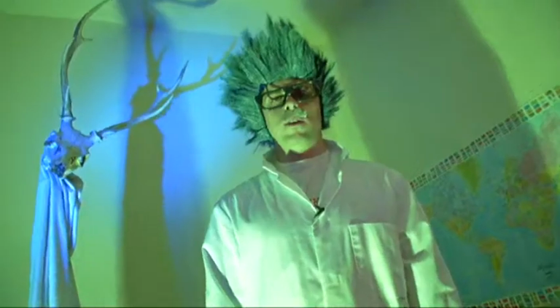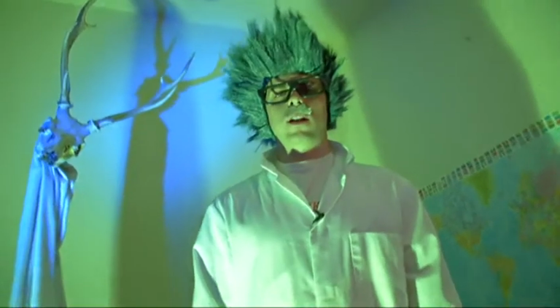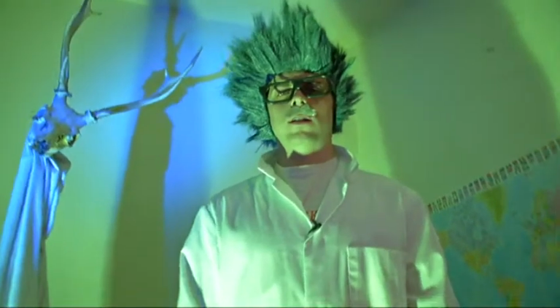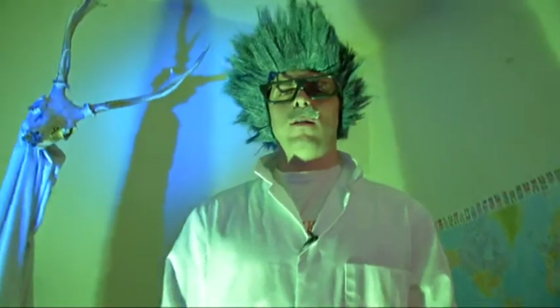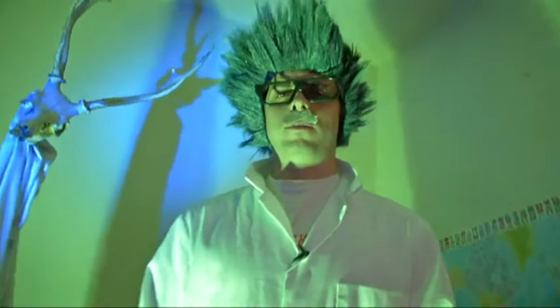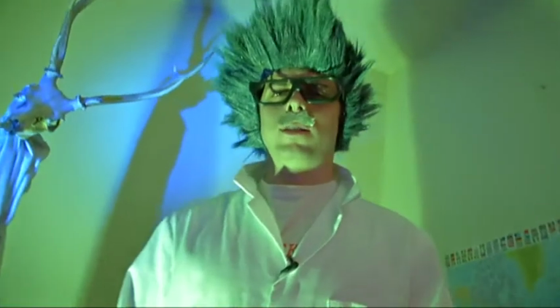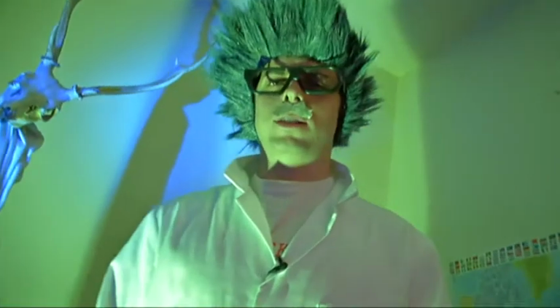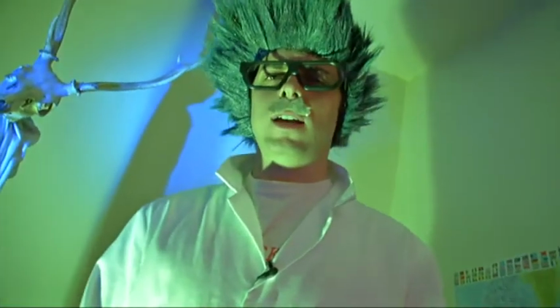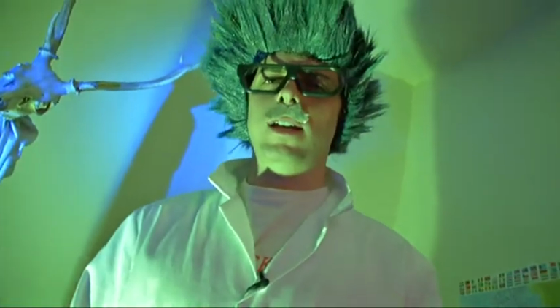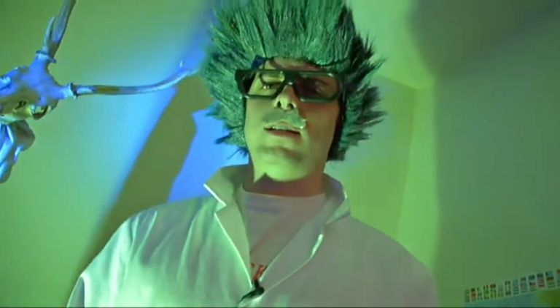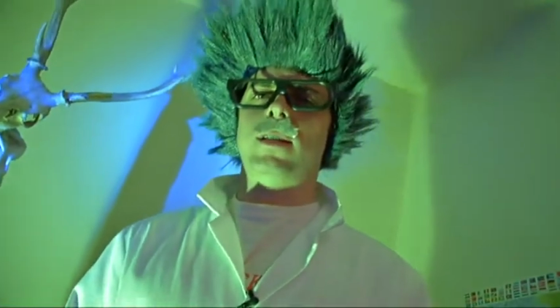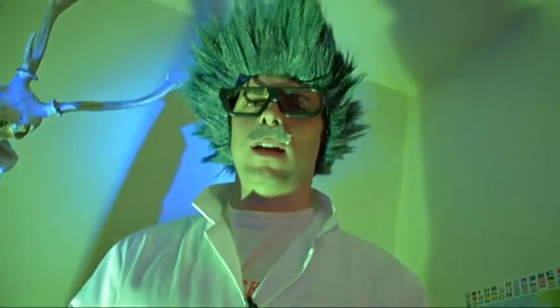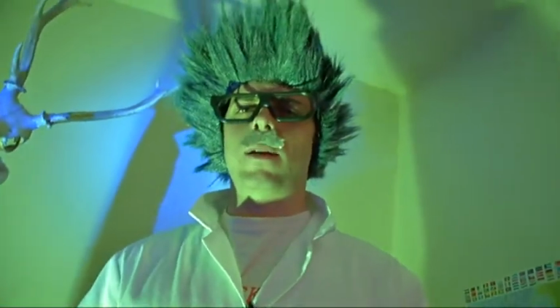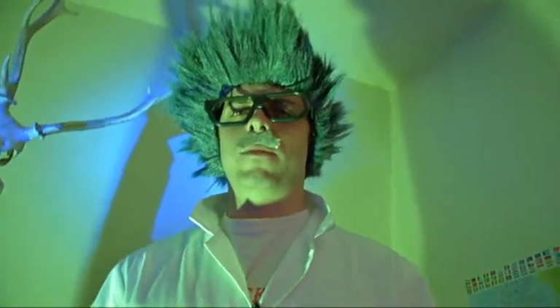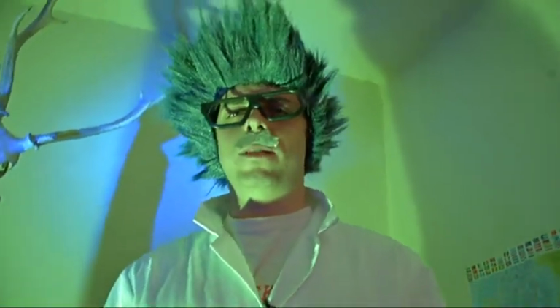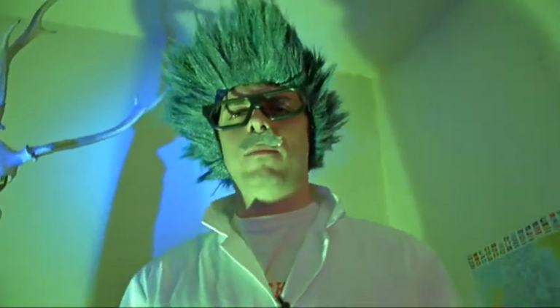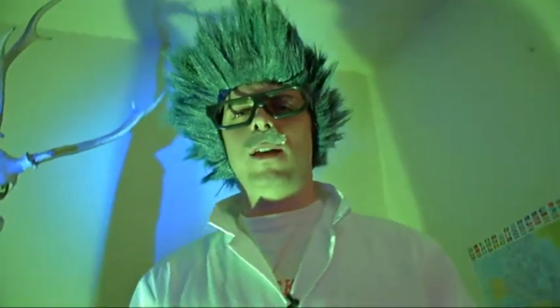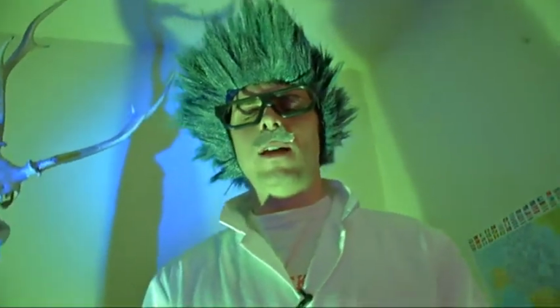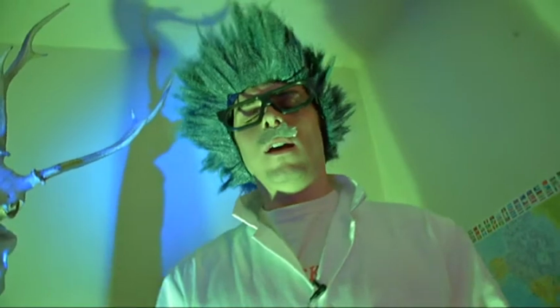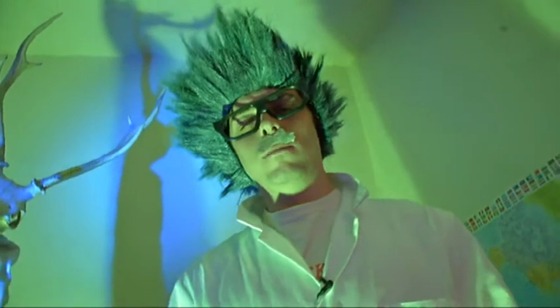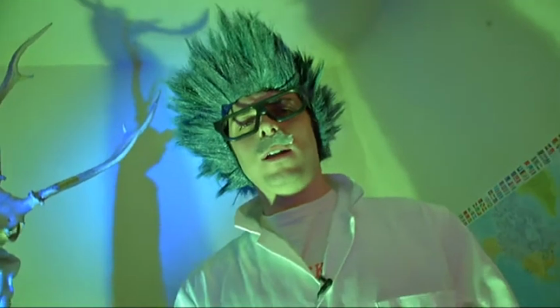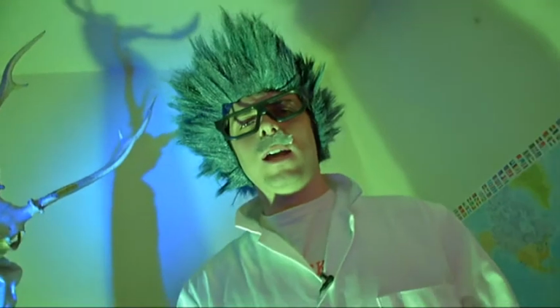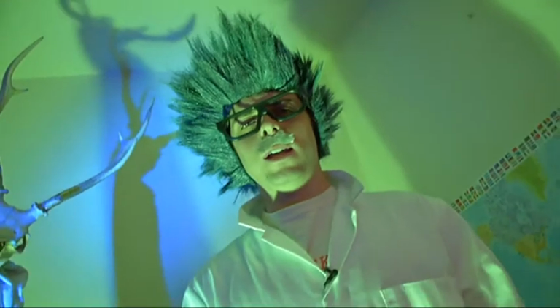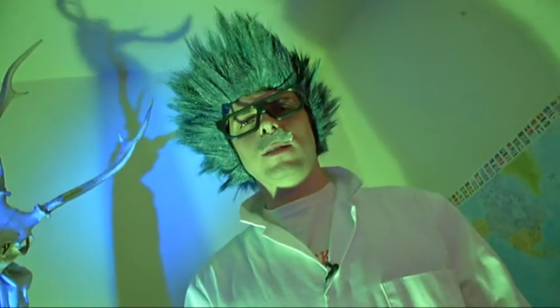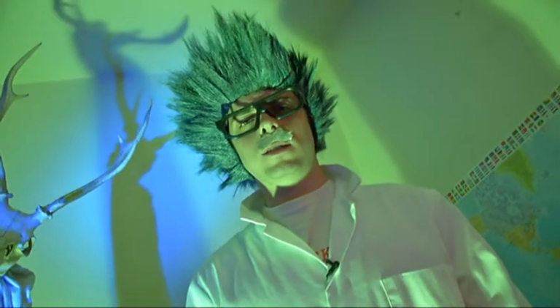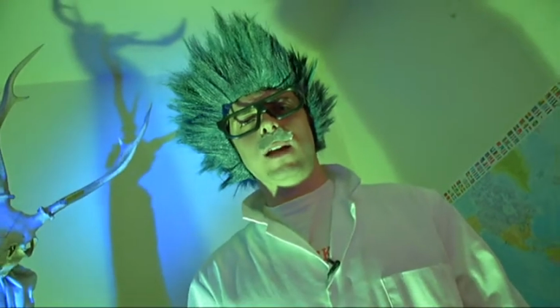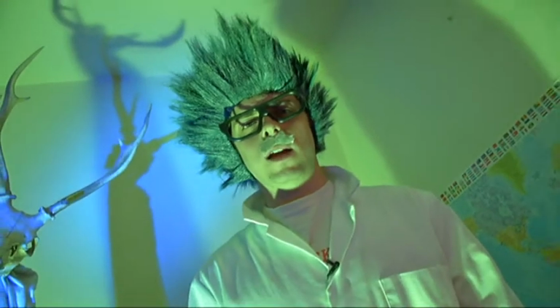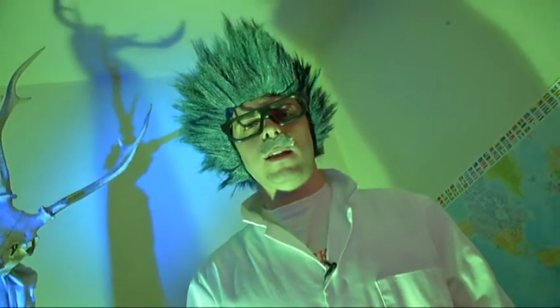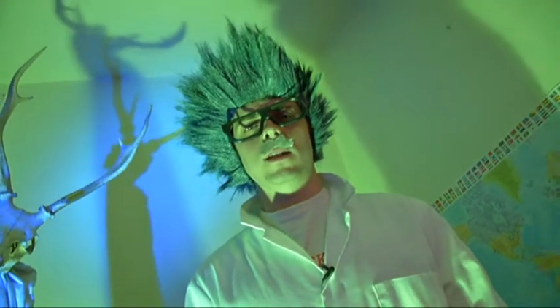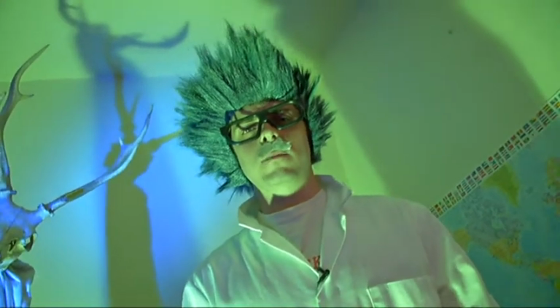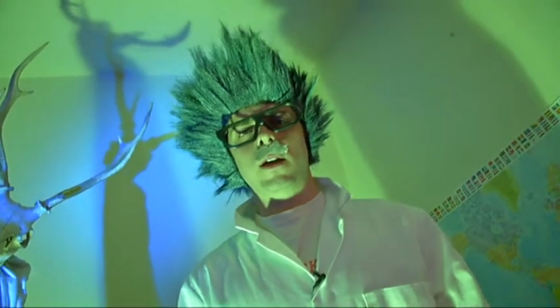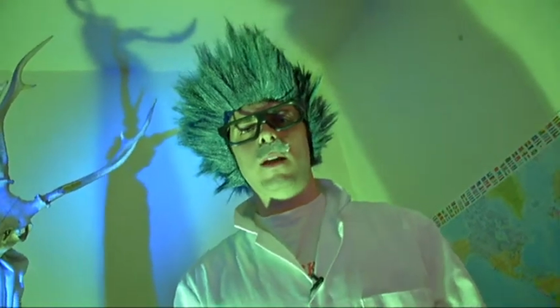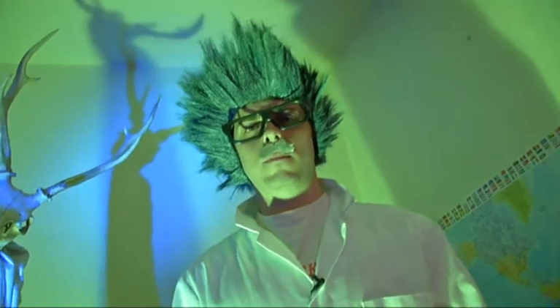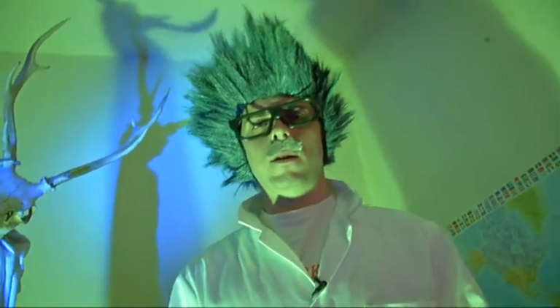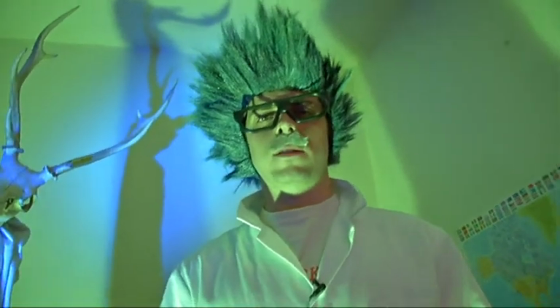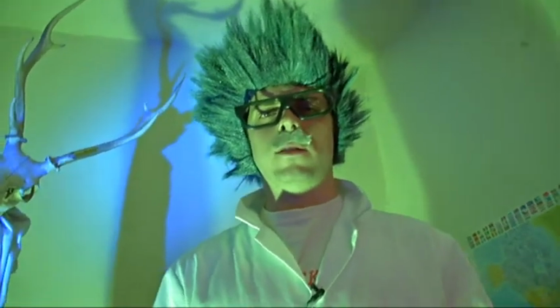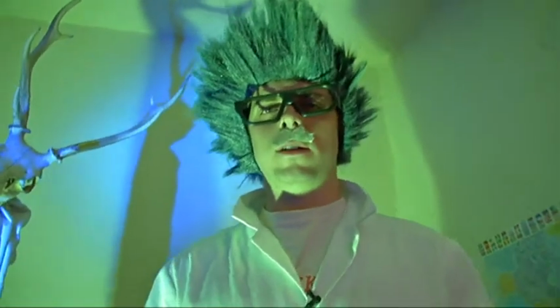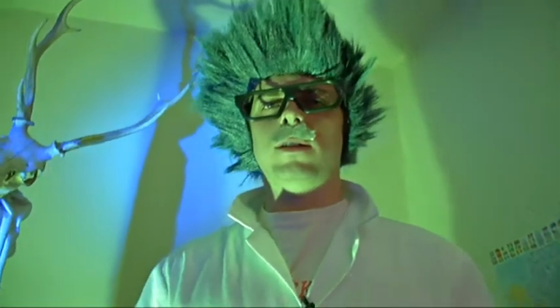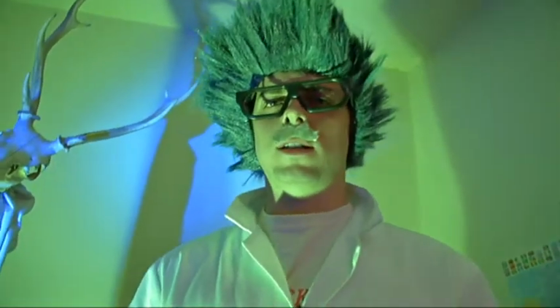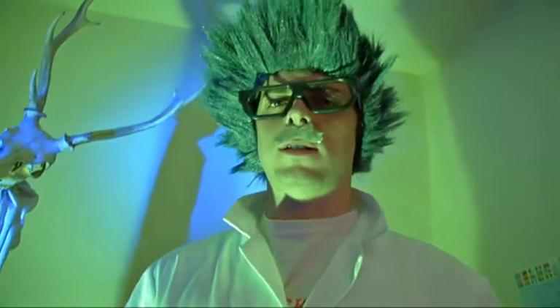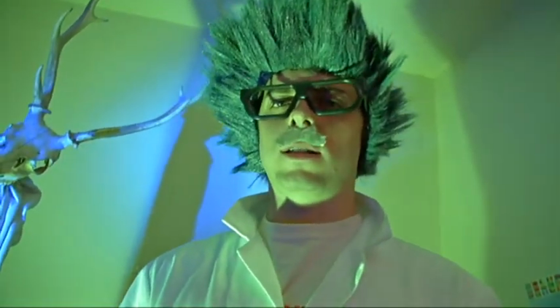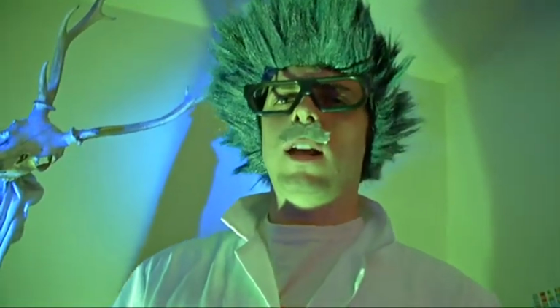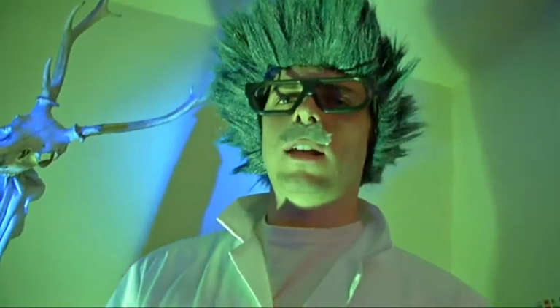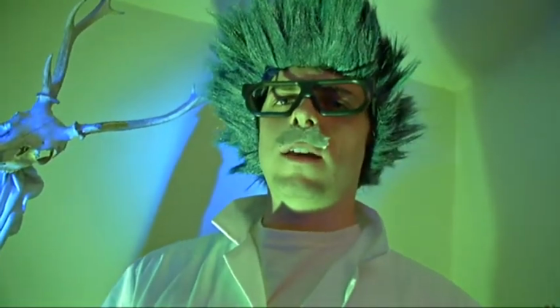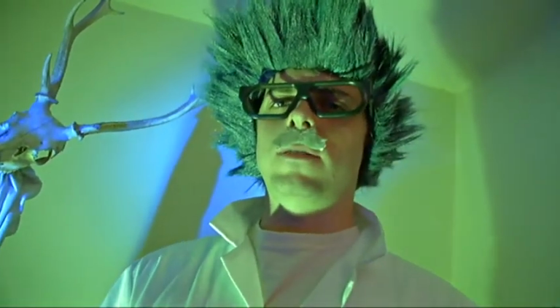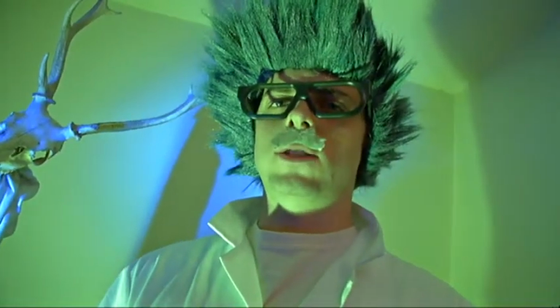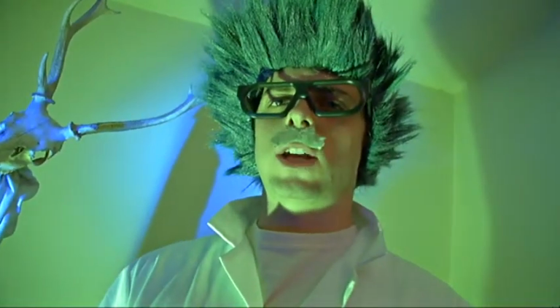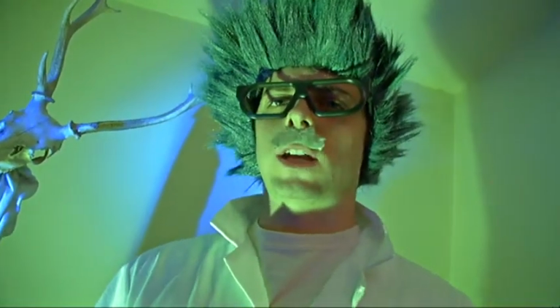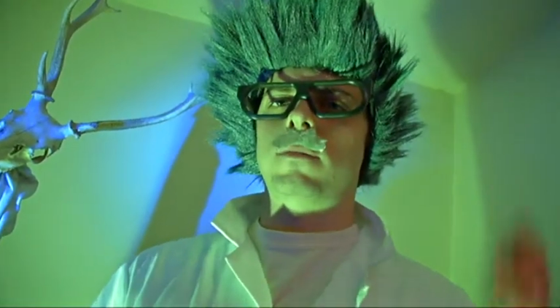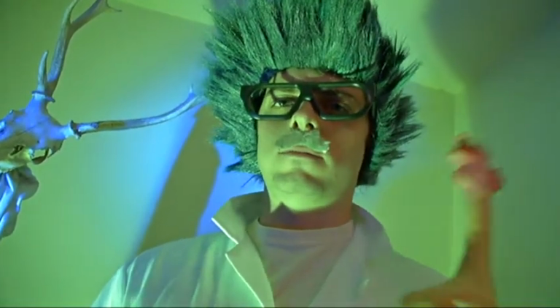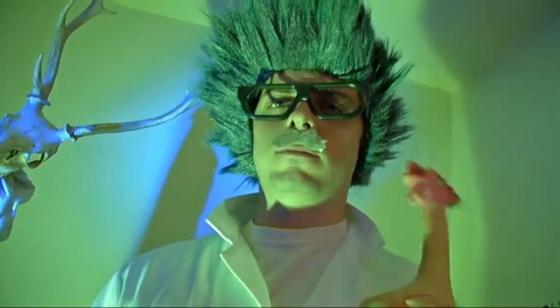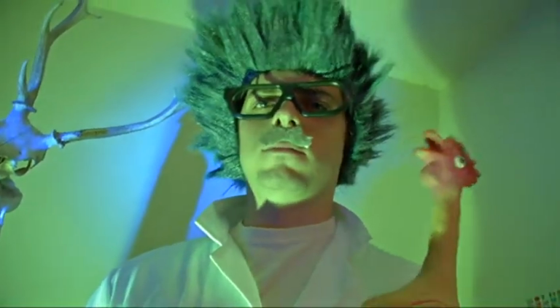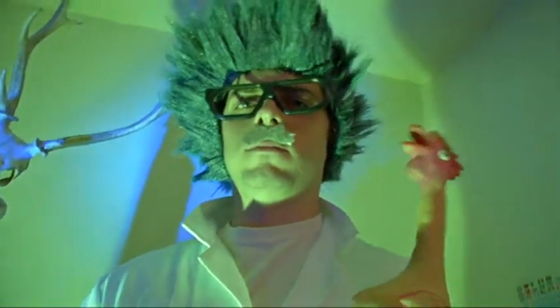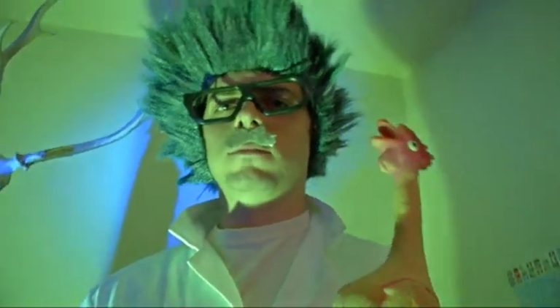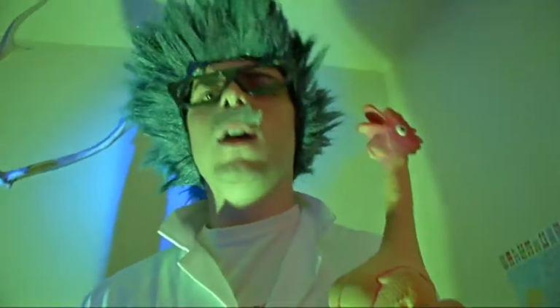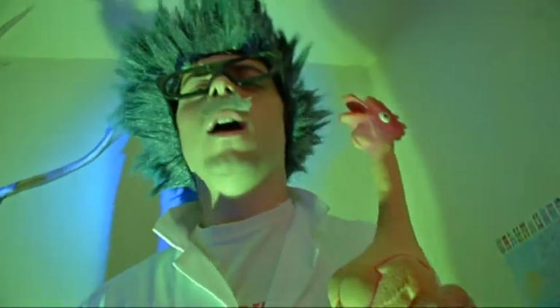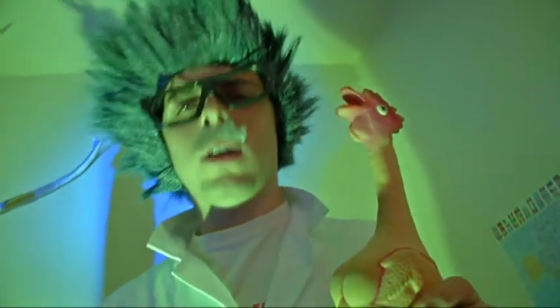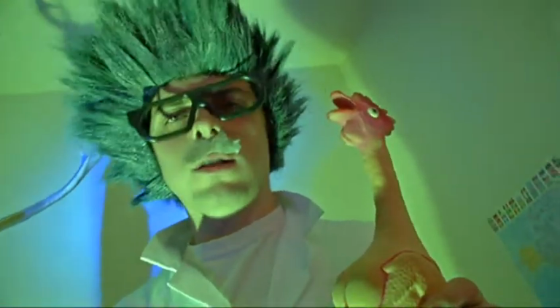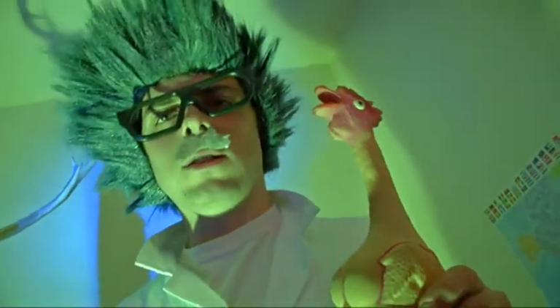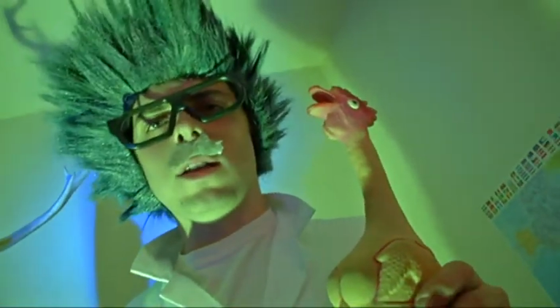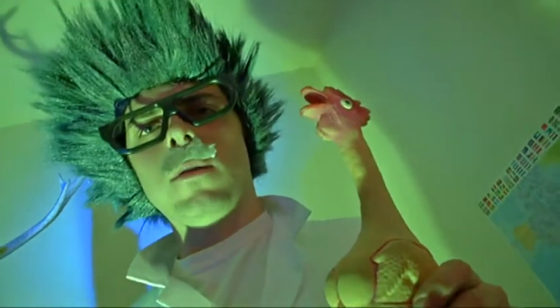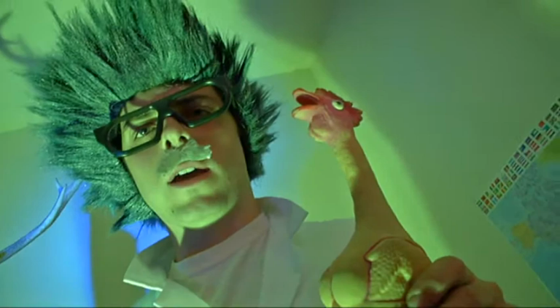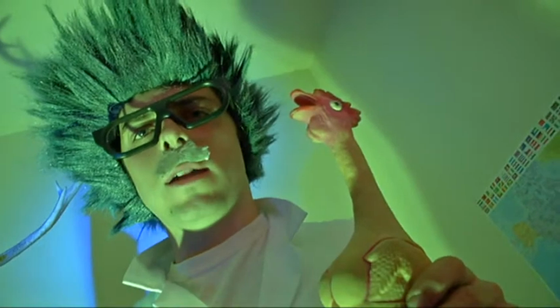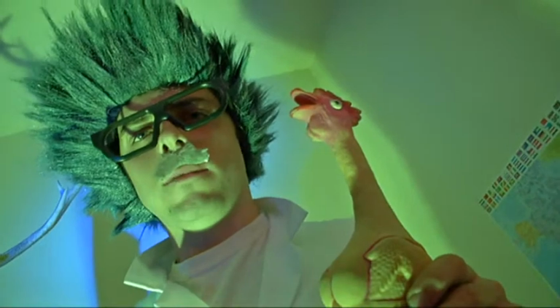Welcome to Science Time with me, Brian Stein, and my laboratory assistant, Kevin the Chicken. Good to see you again.